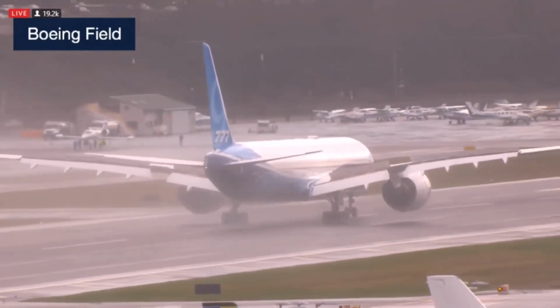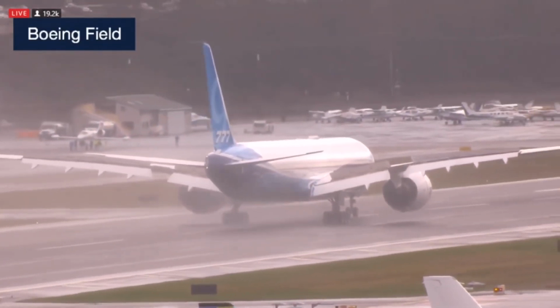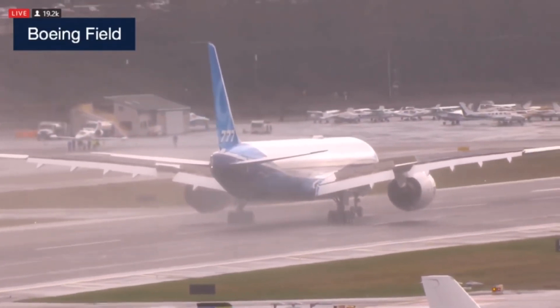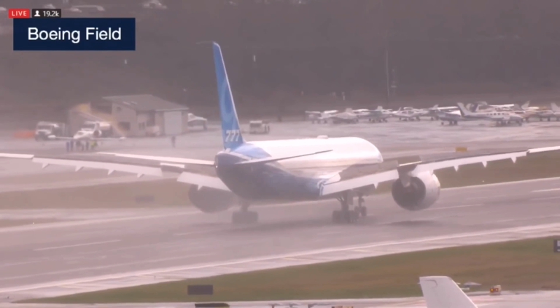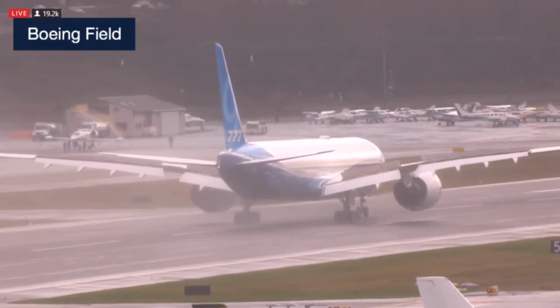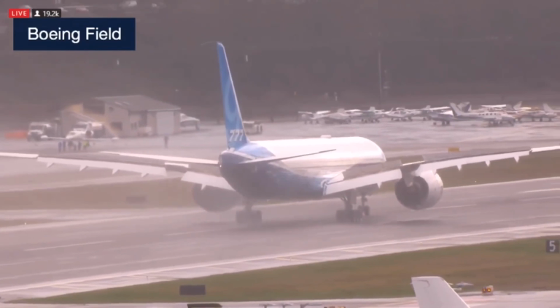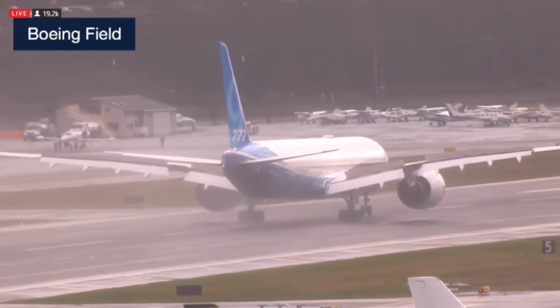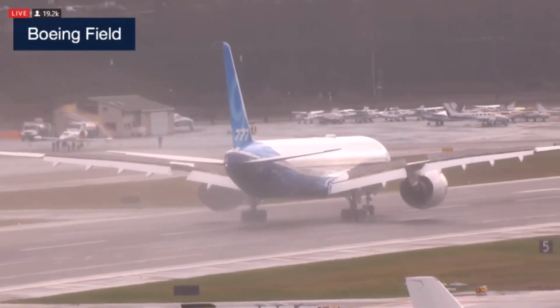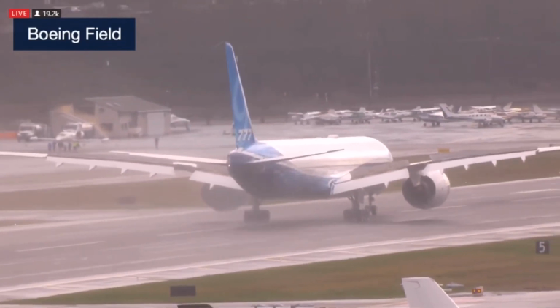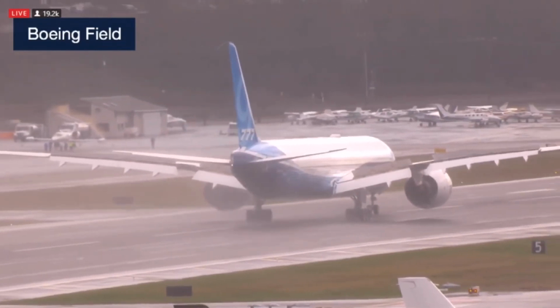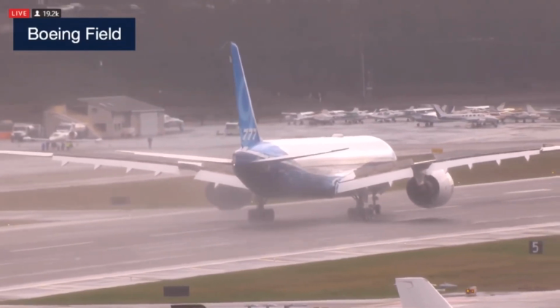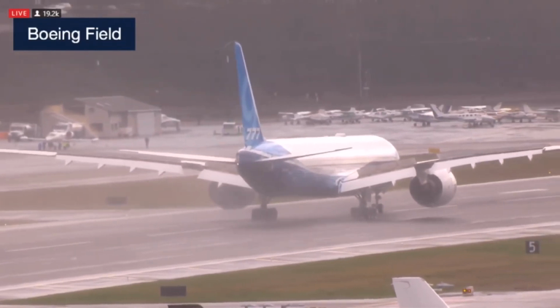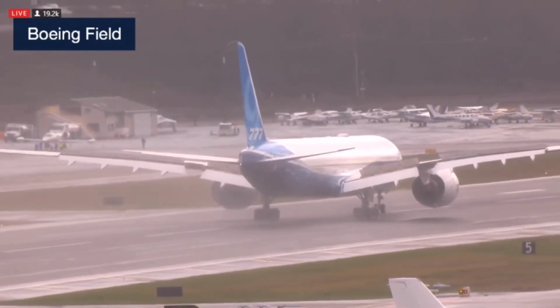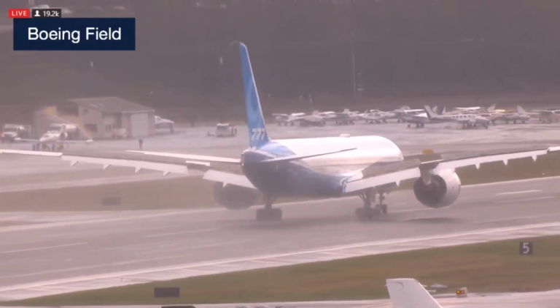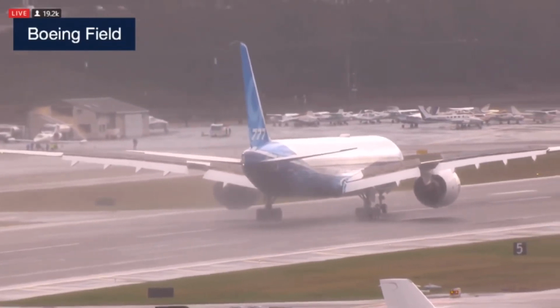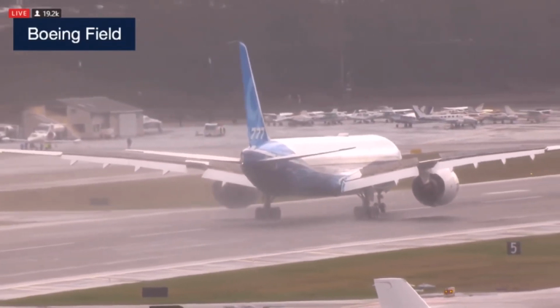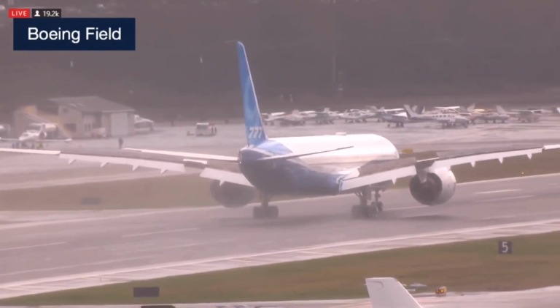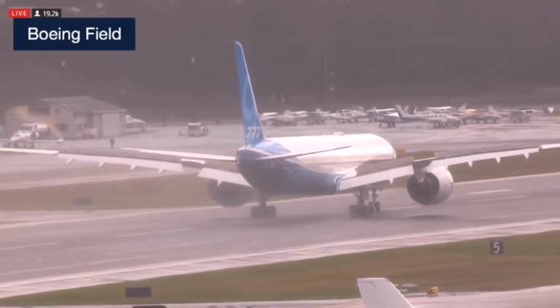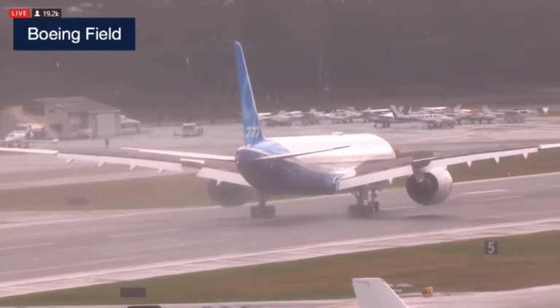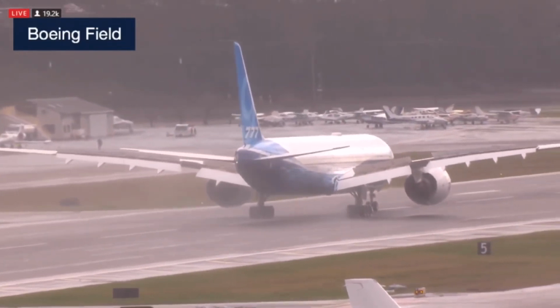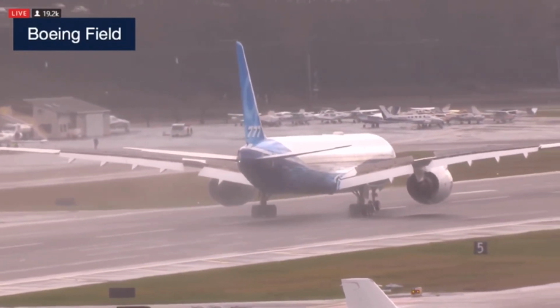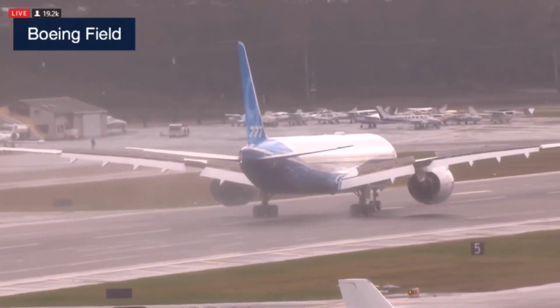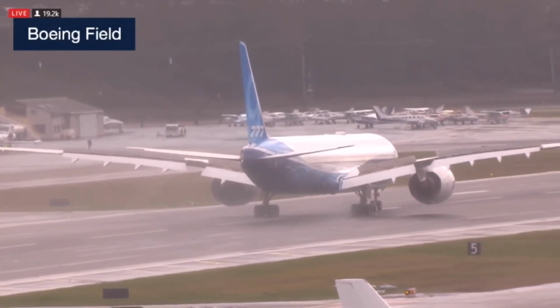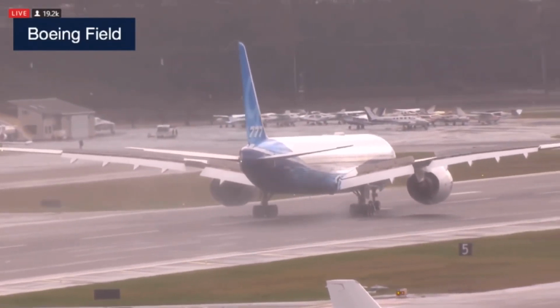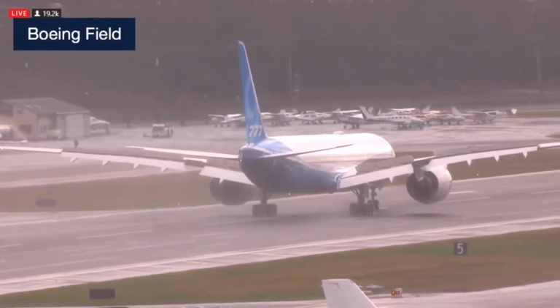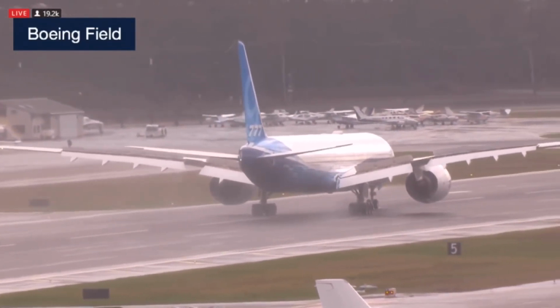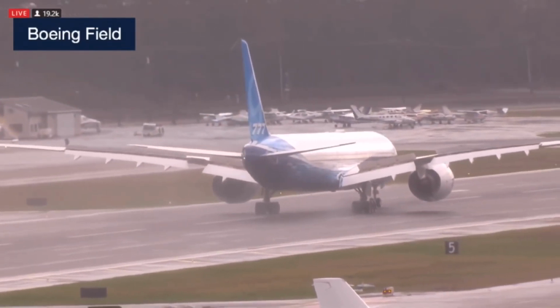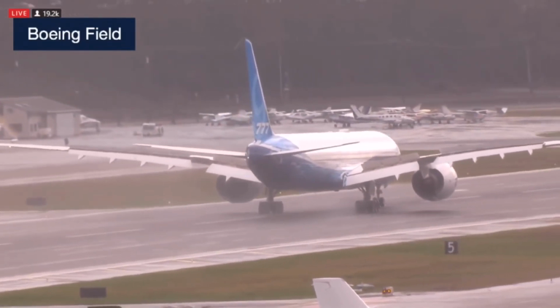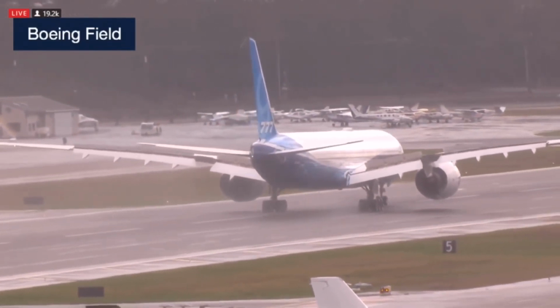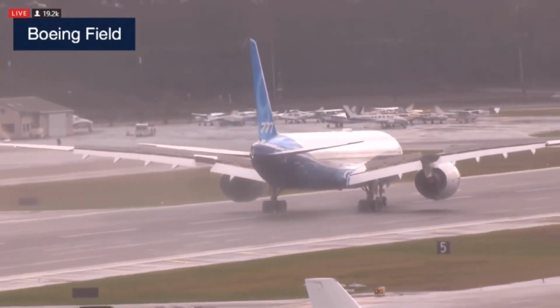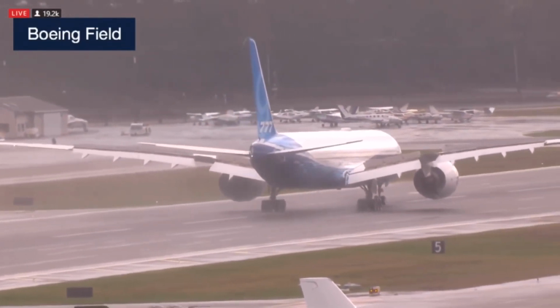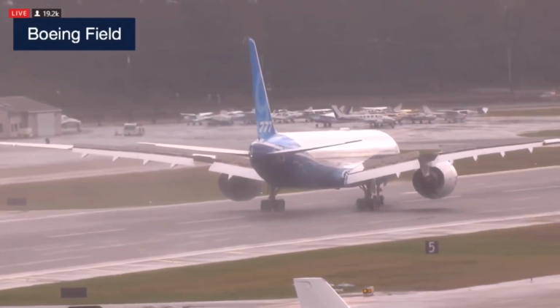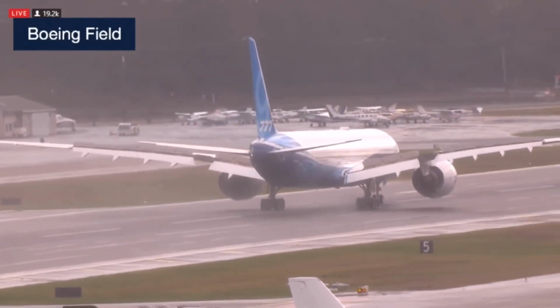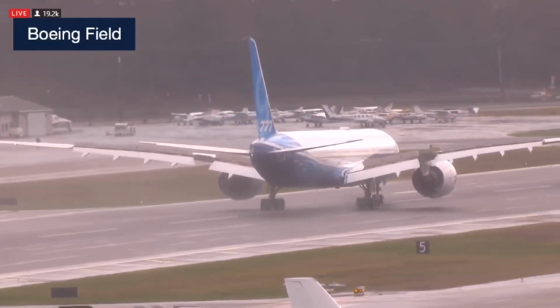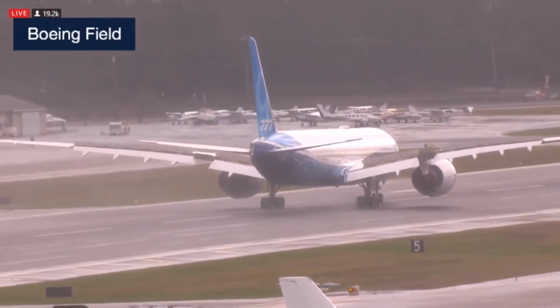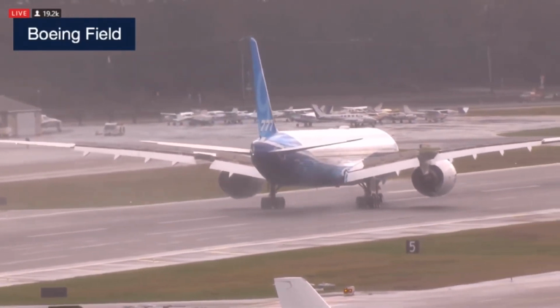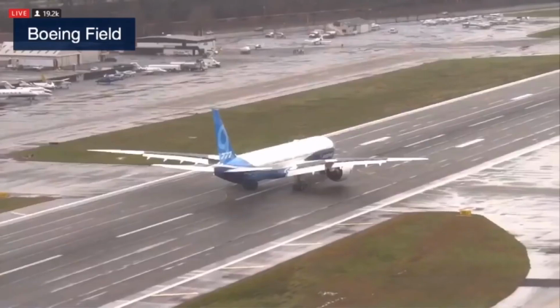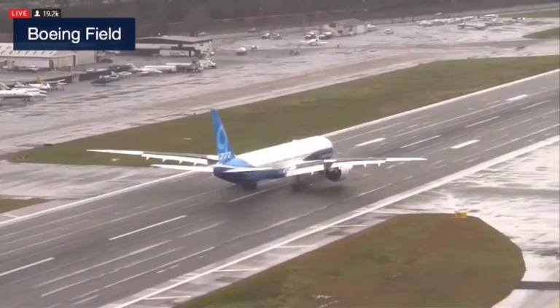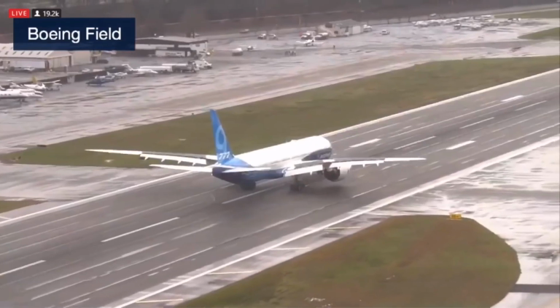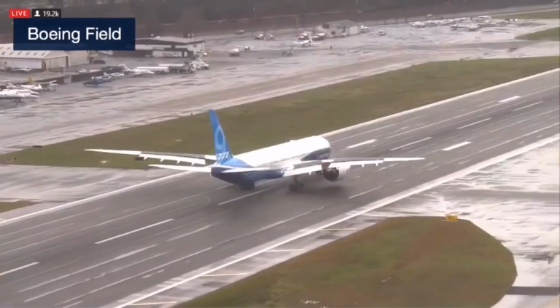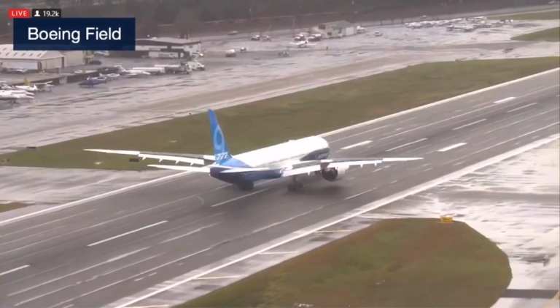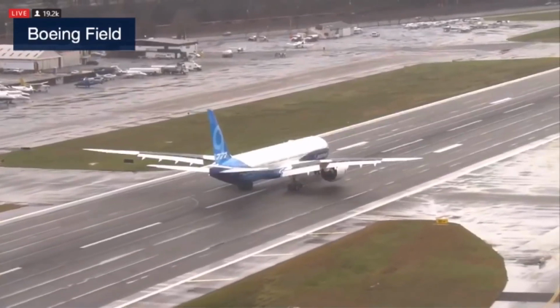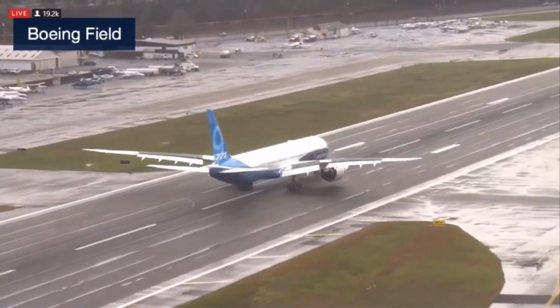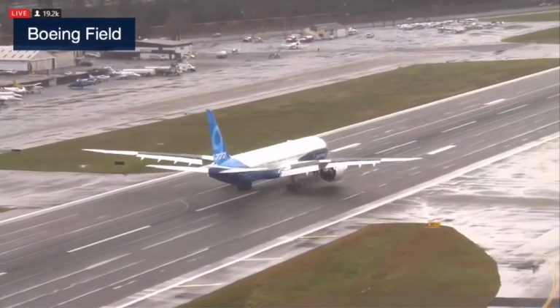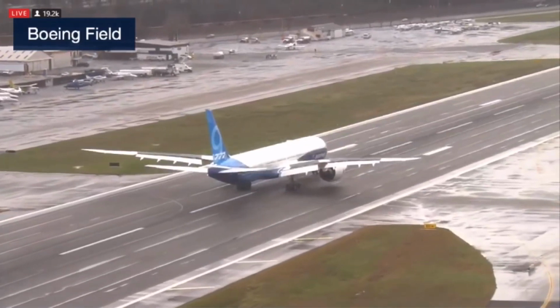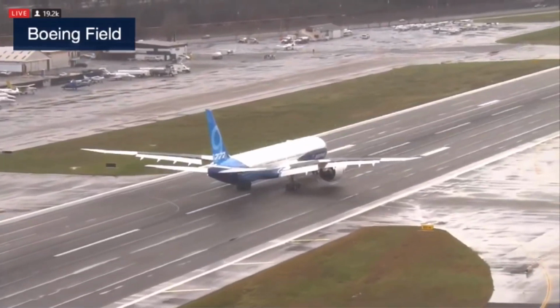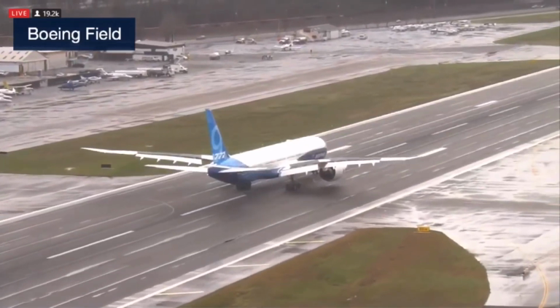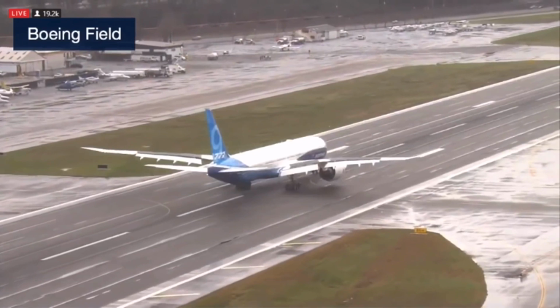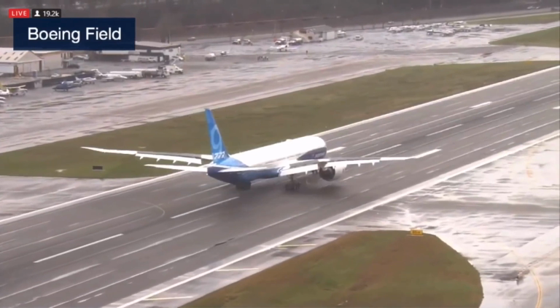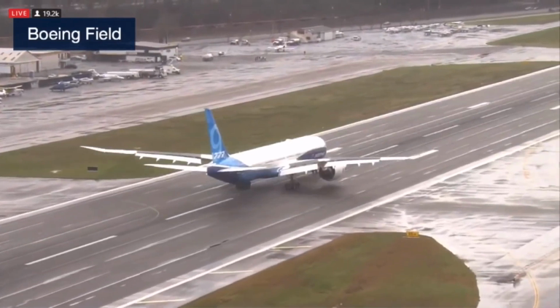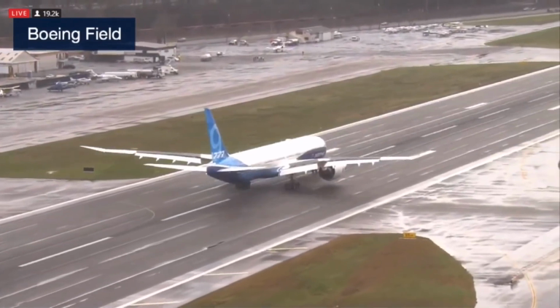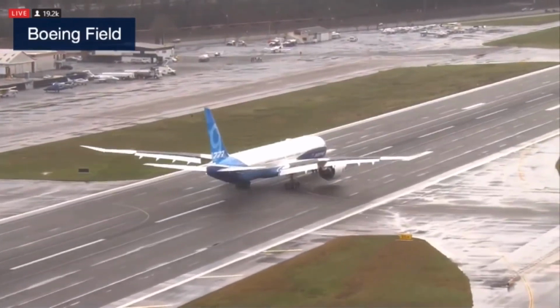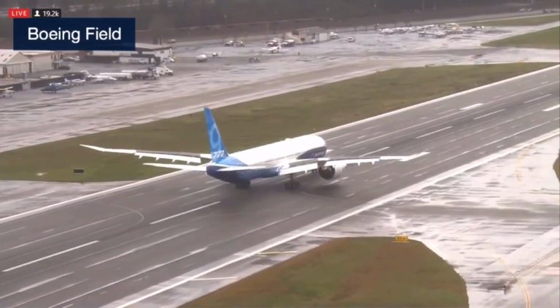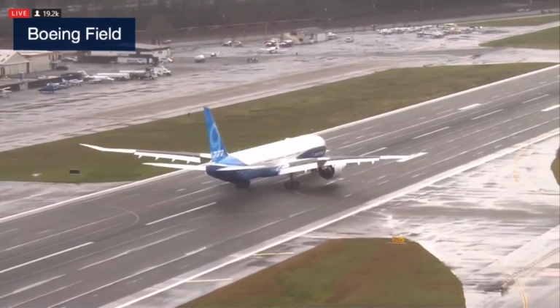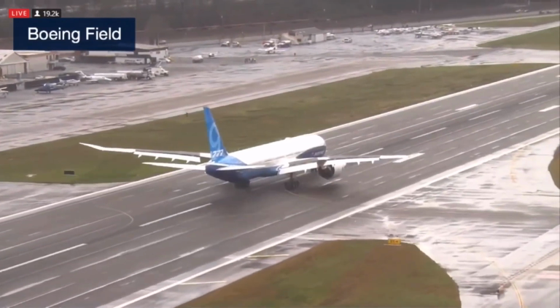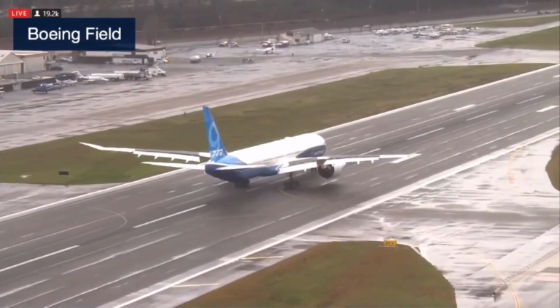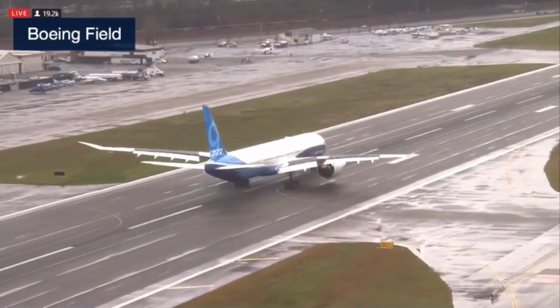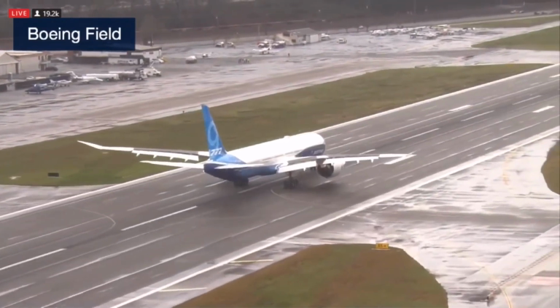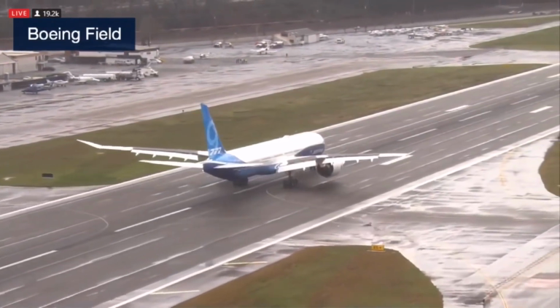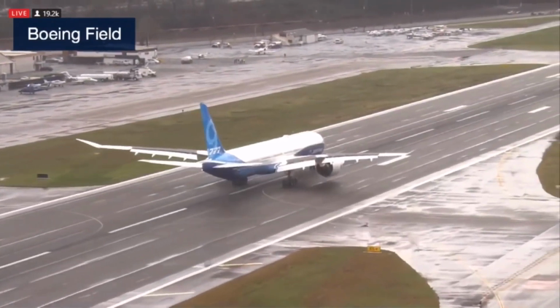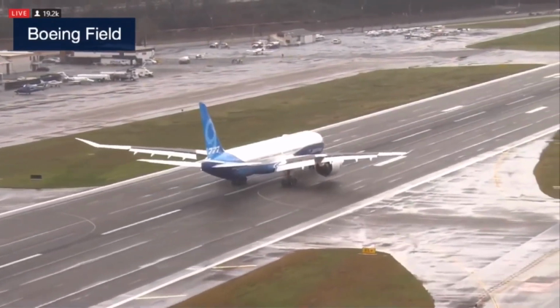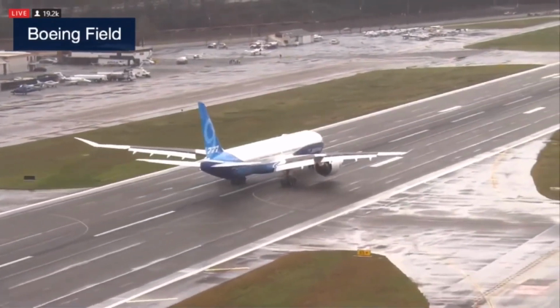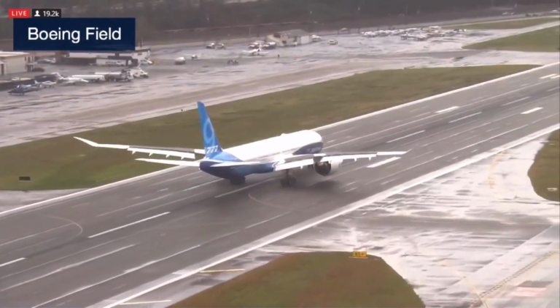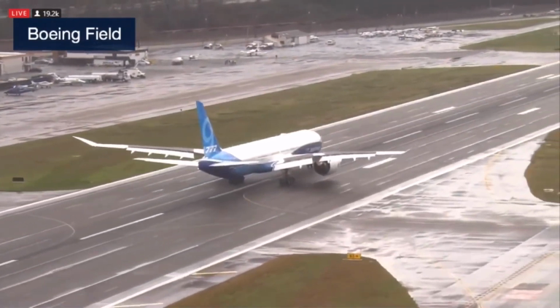Let's take a look at where the airplane's been flying today. We took off out of Payne Field.